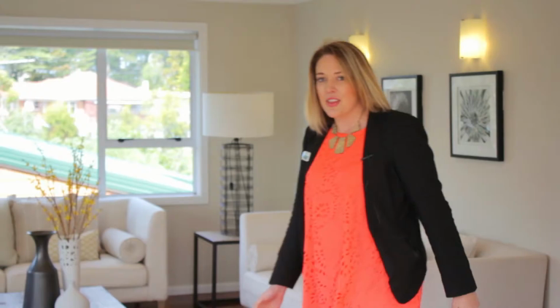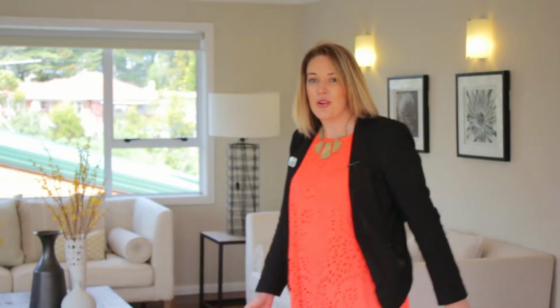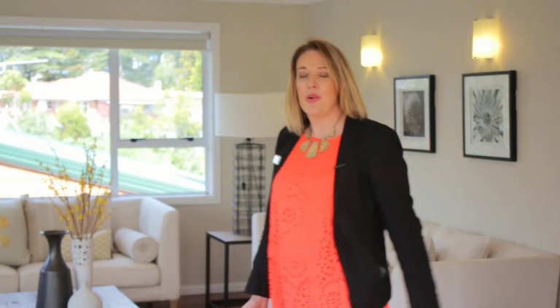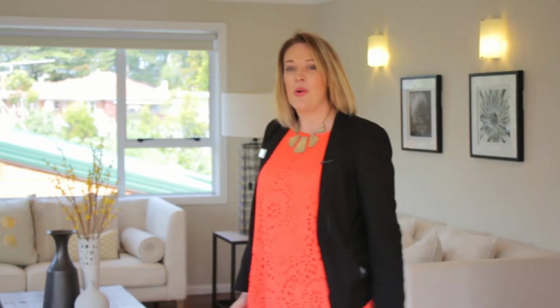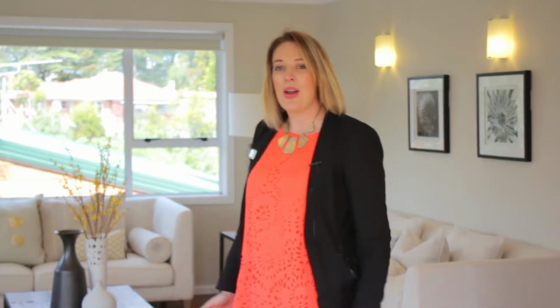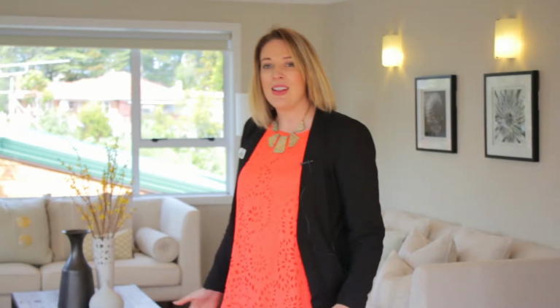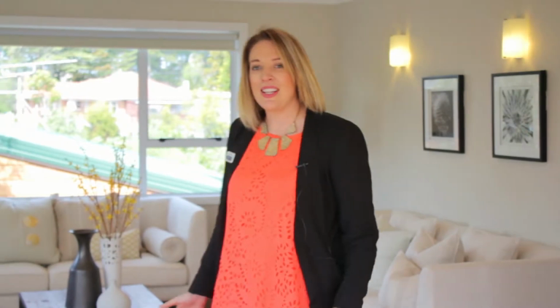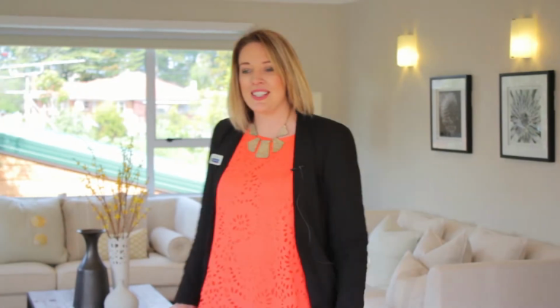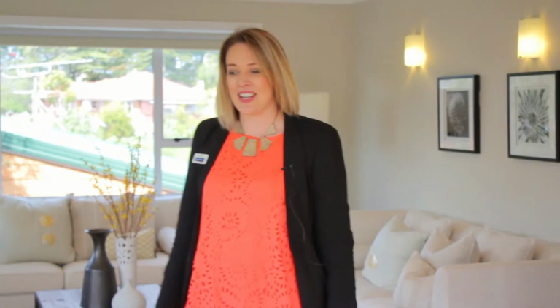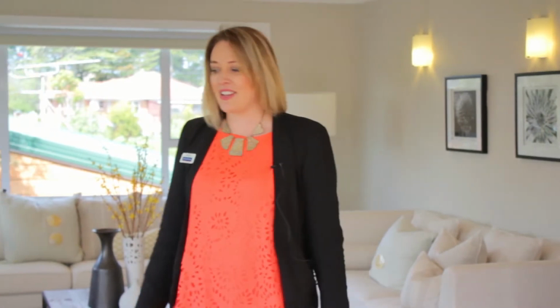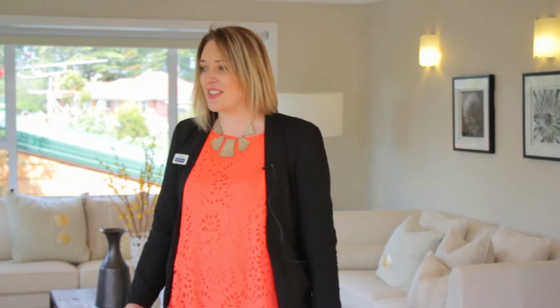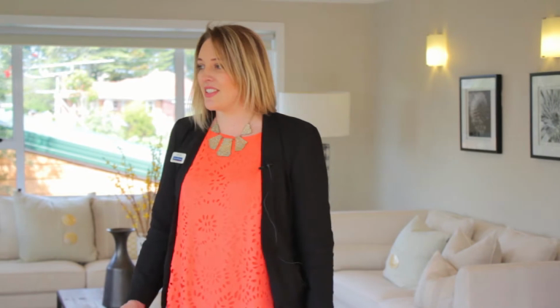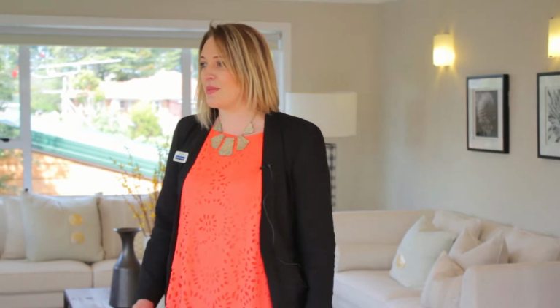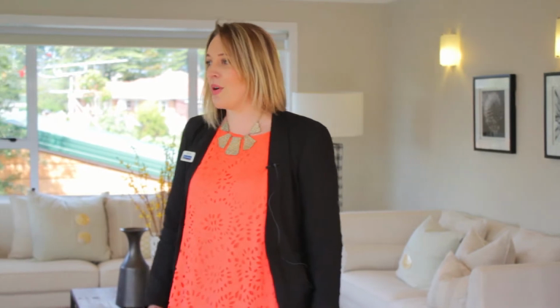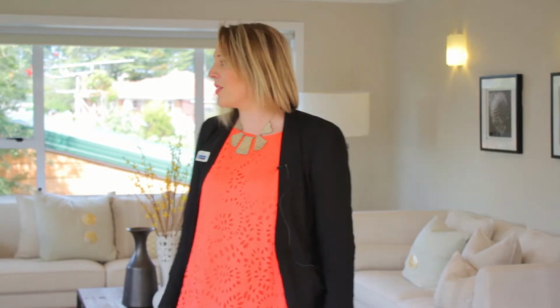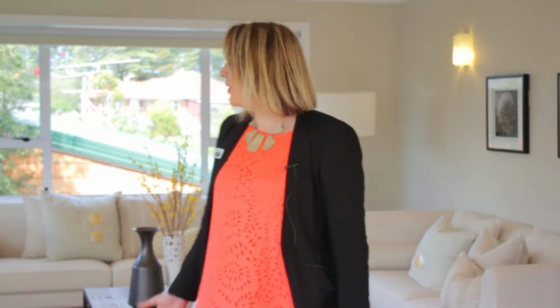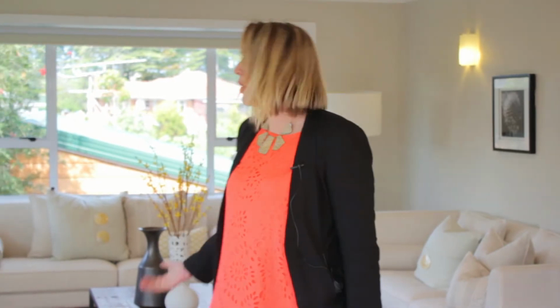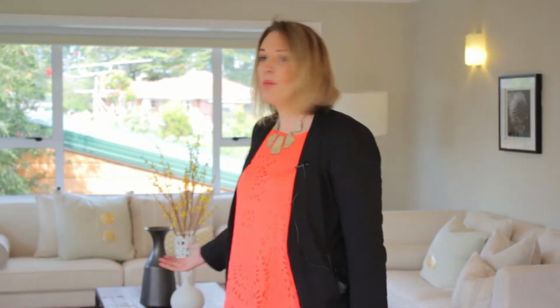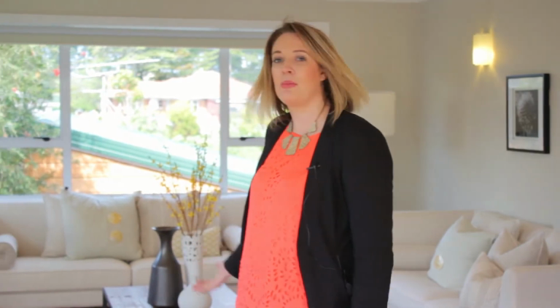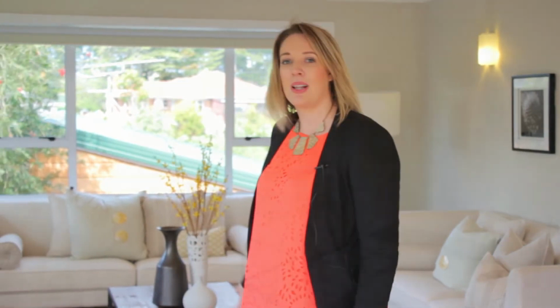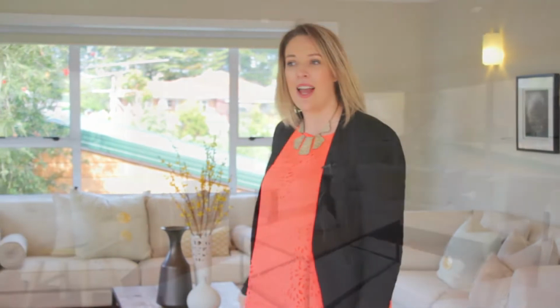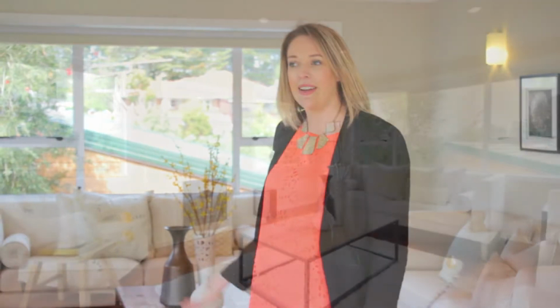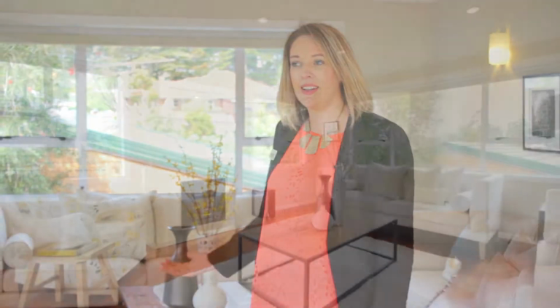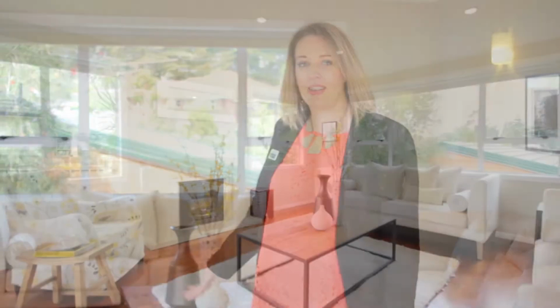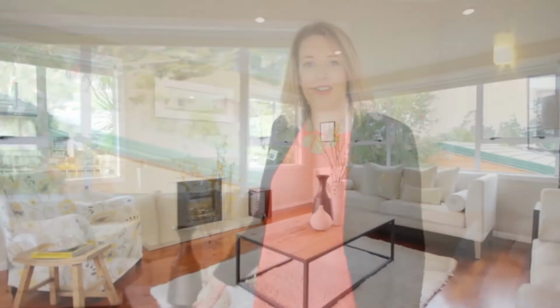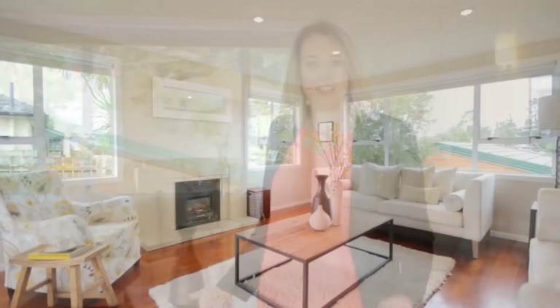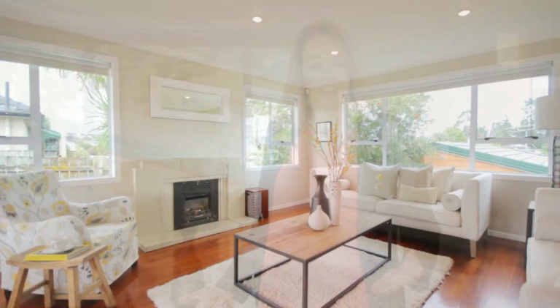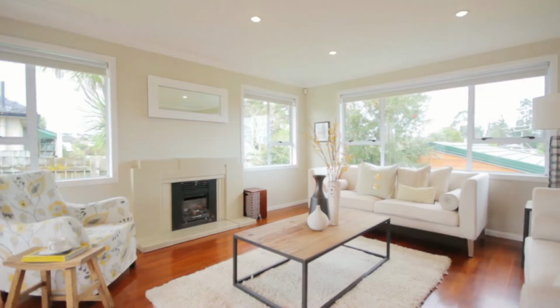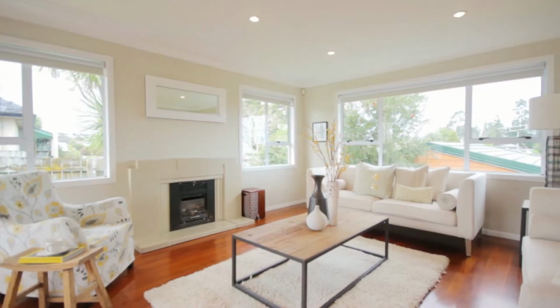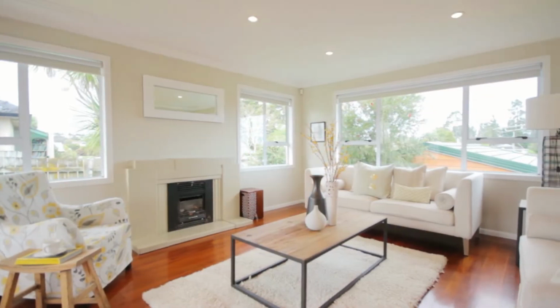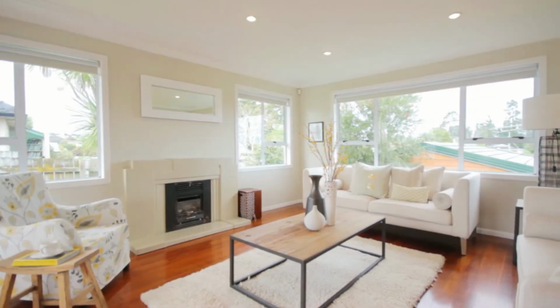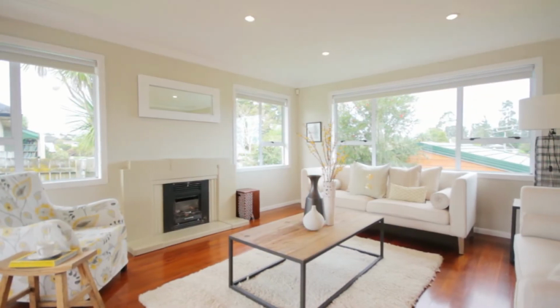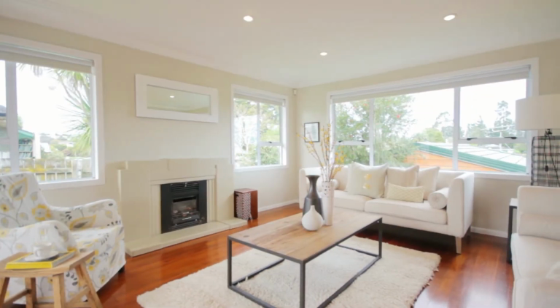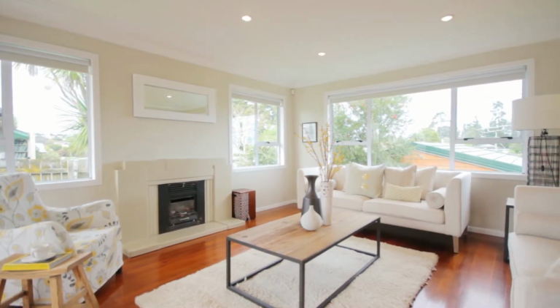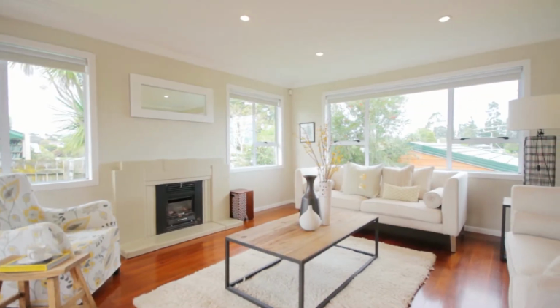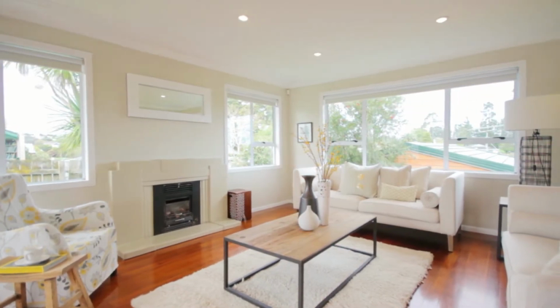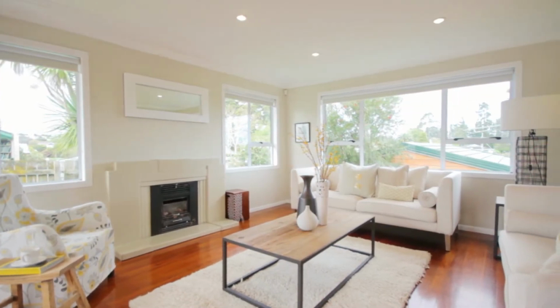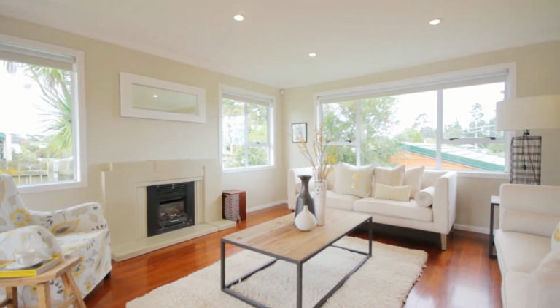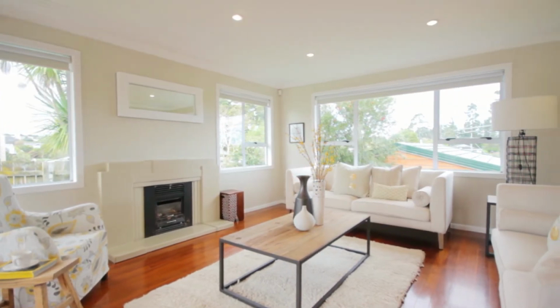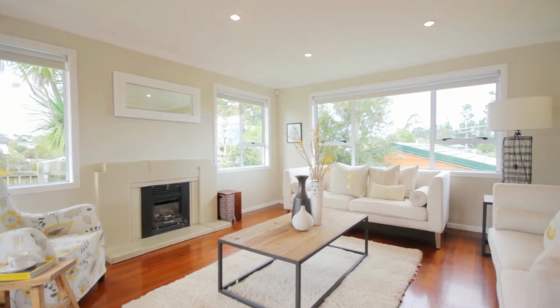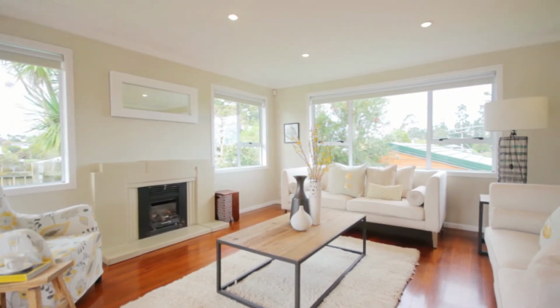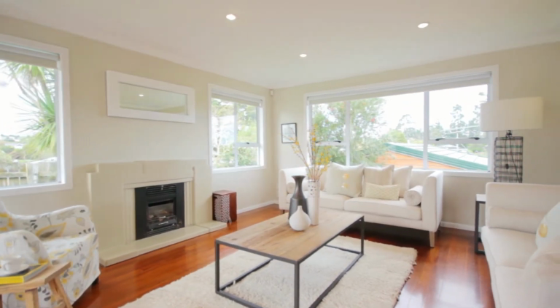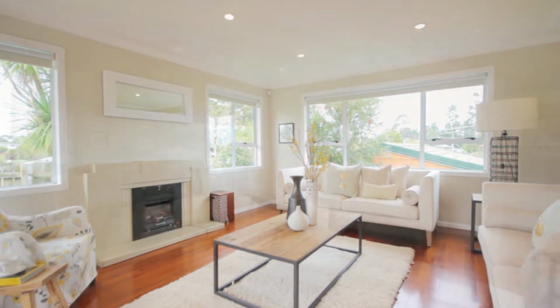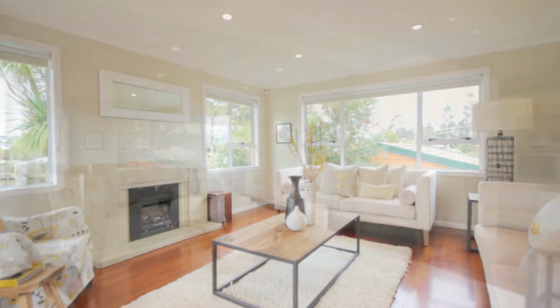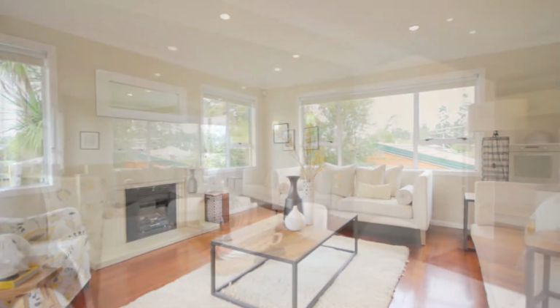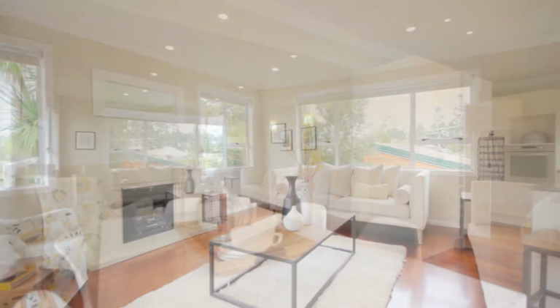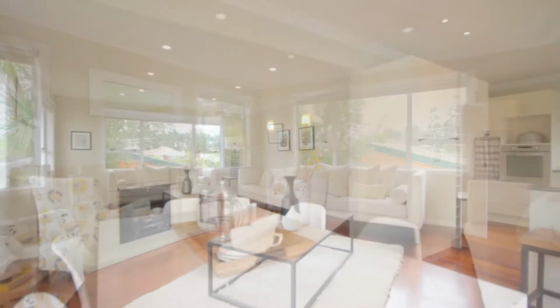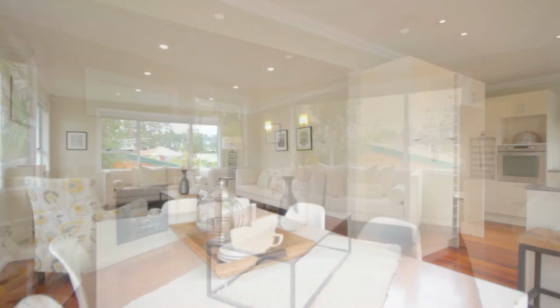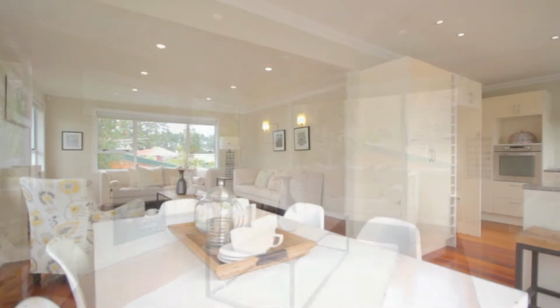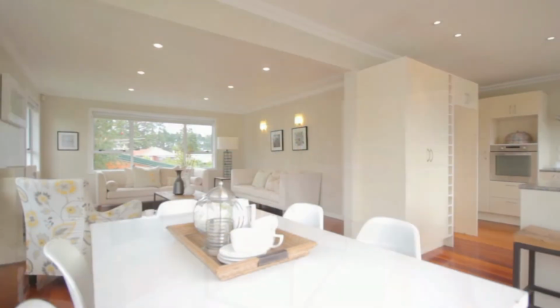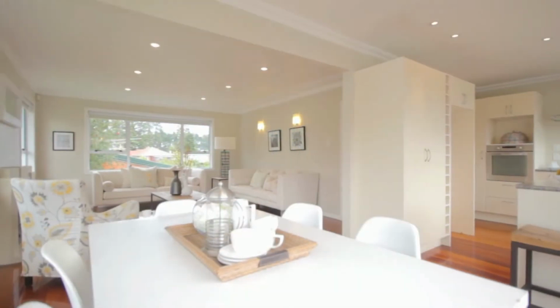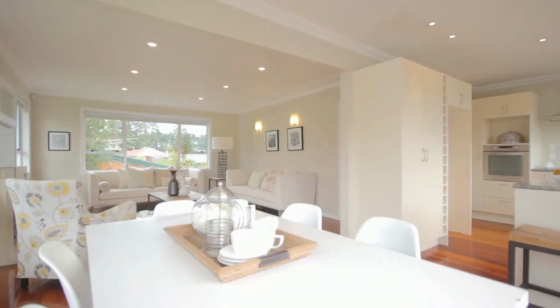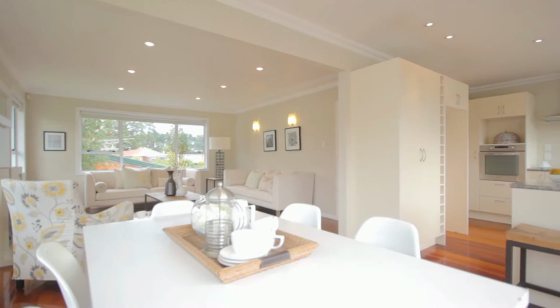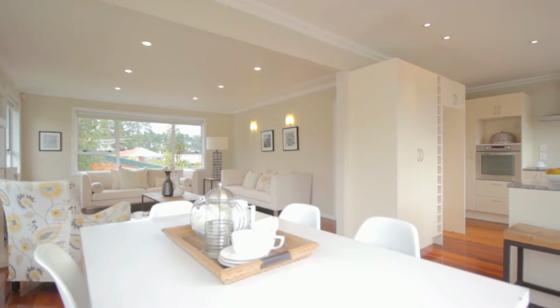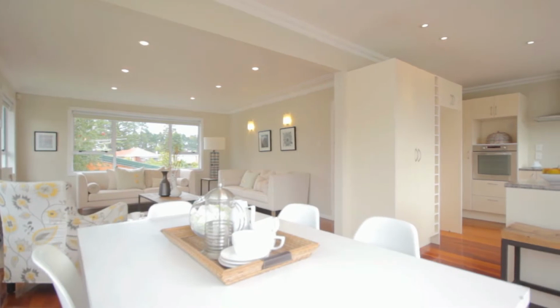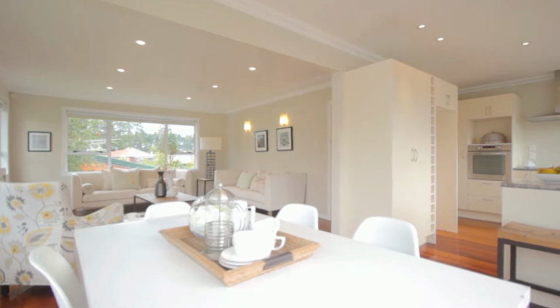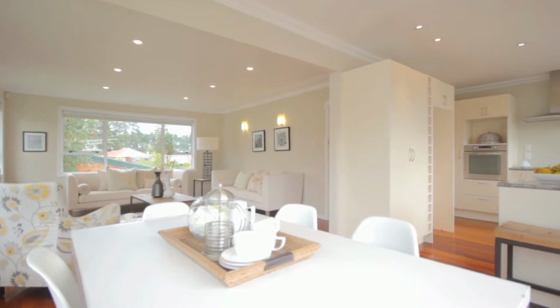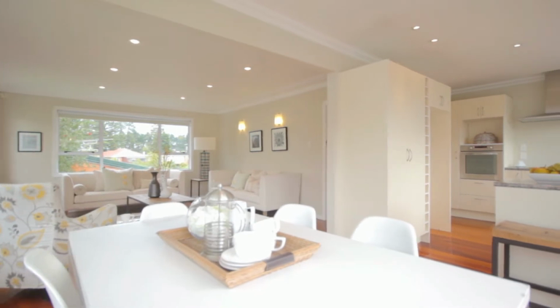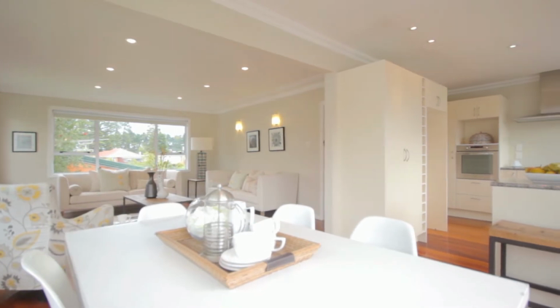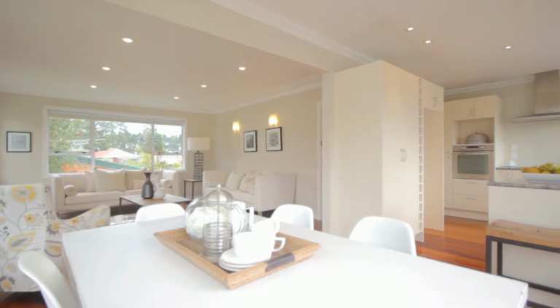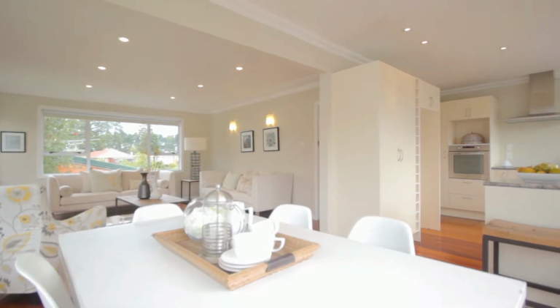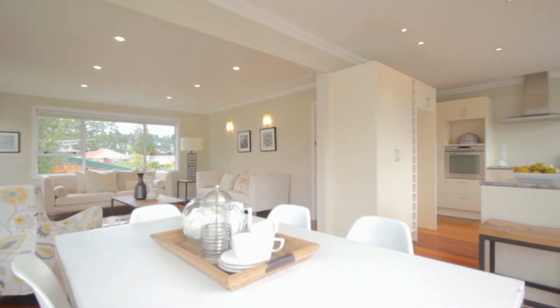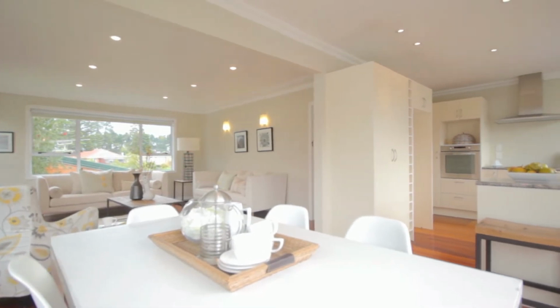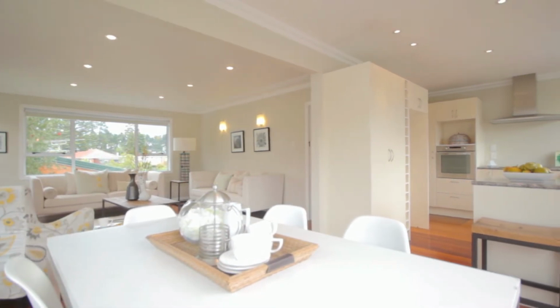The hallway leads down to this modern open plan living, dining, and kitchen area which captures the all-day sun and flows out to the courtyard outside.